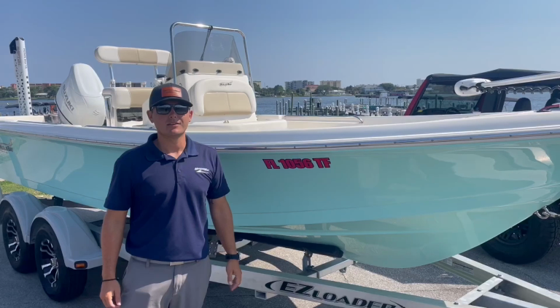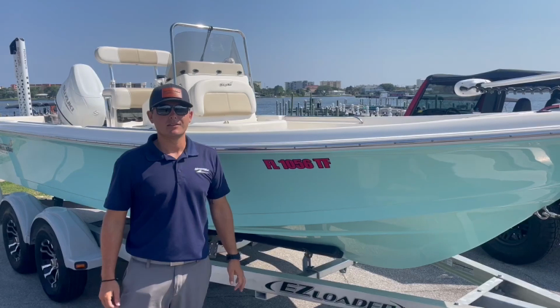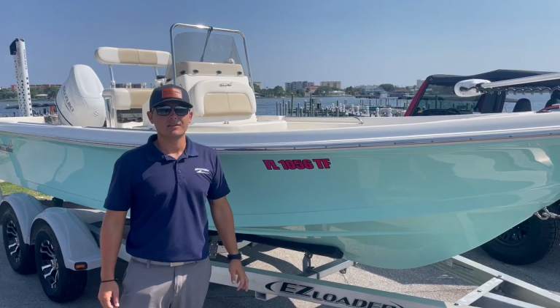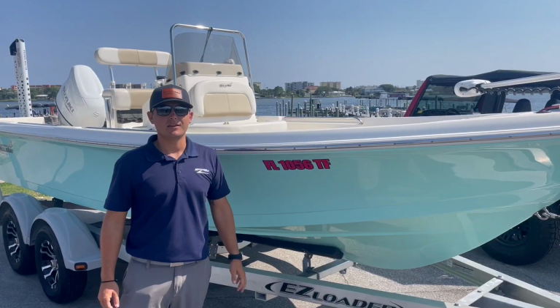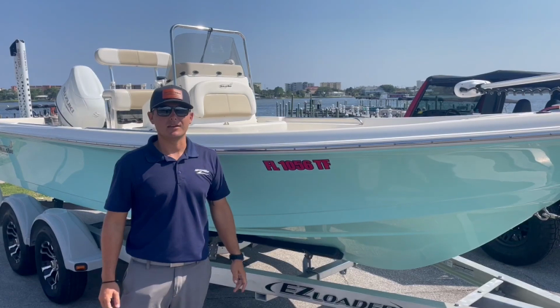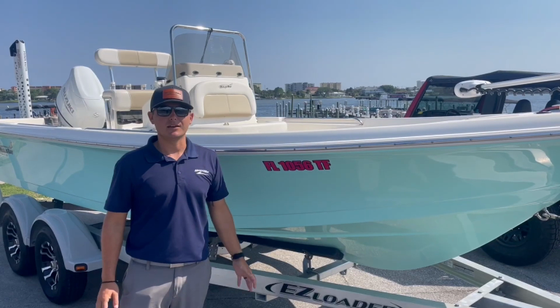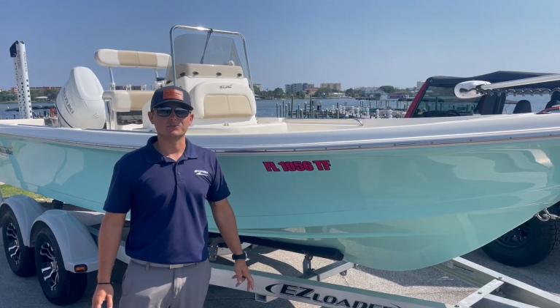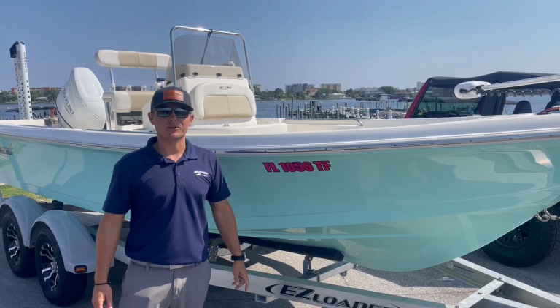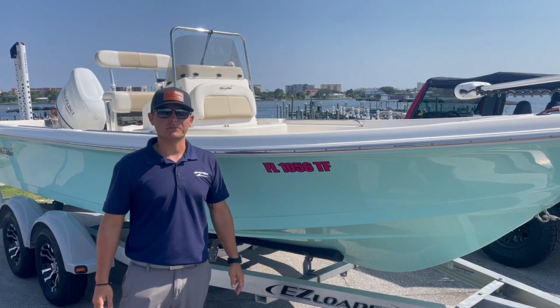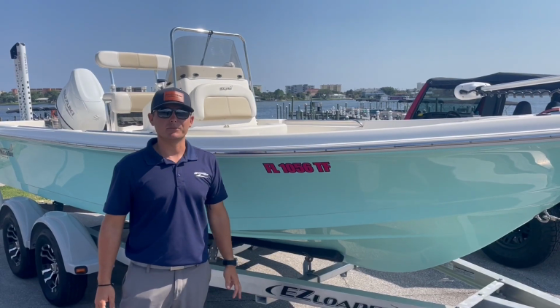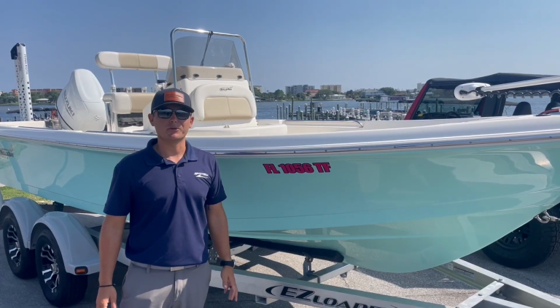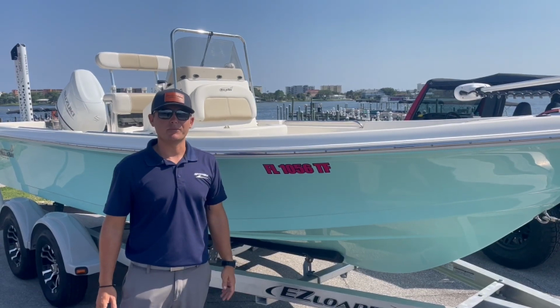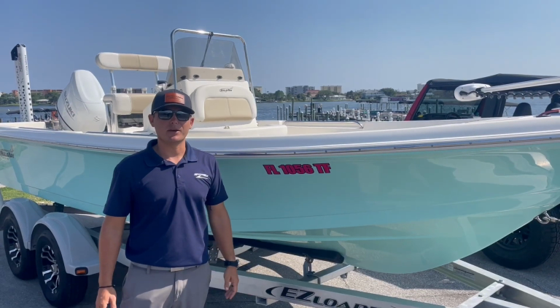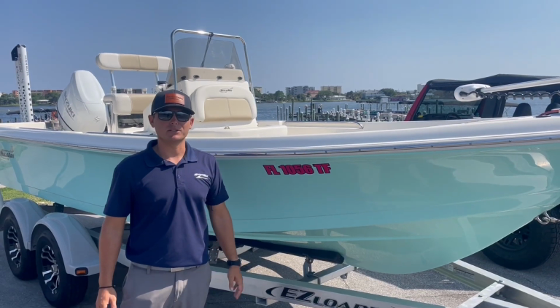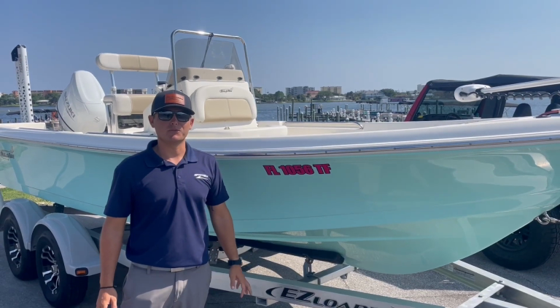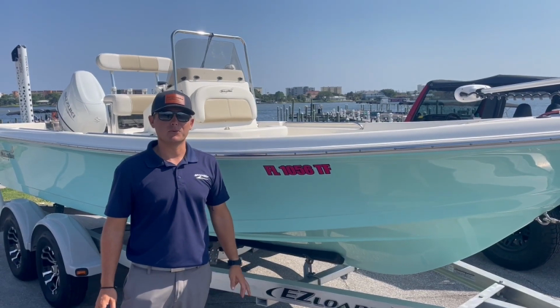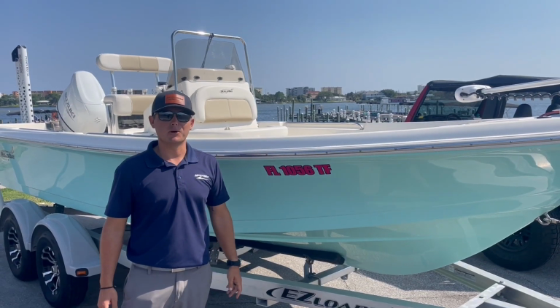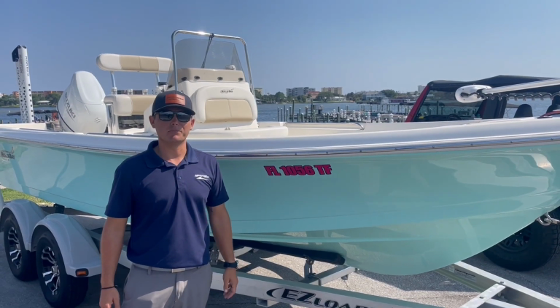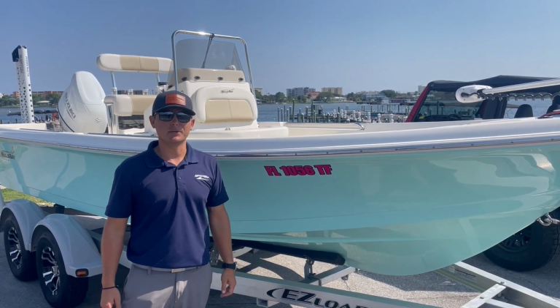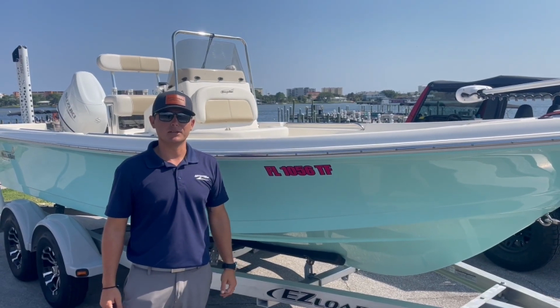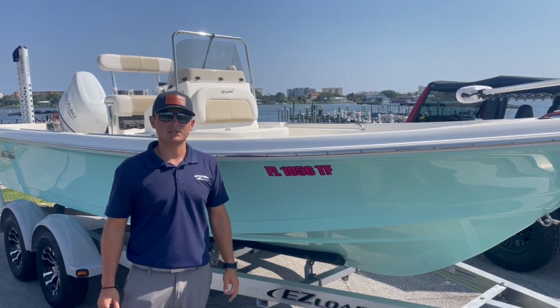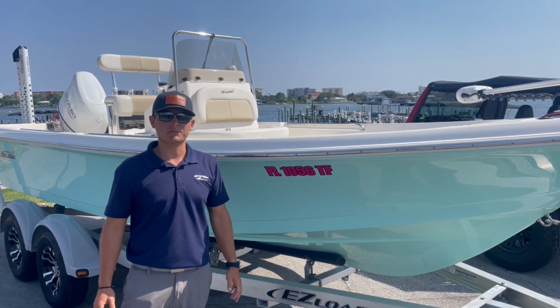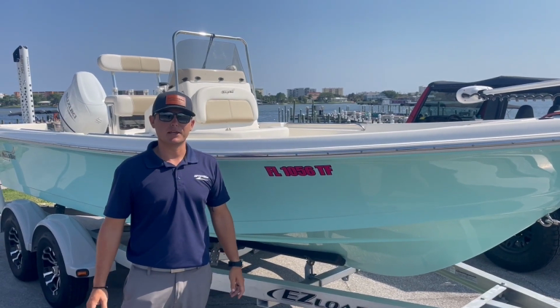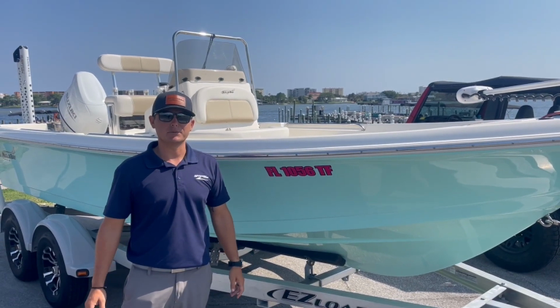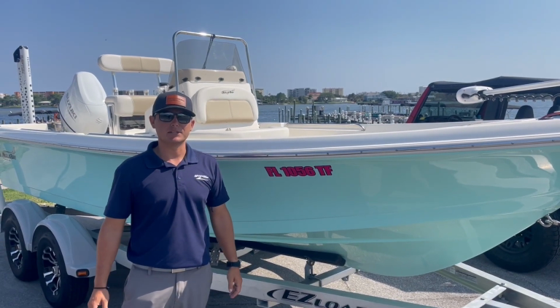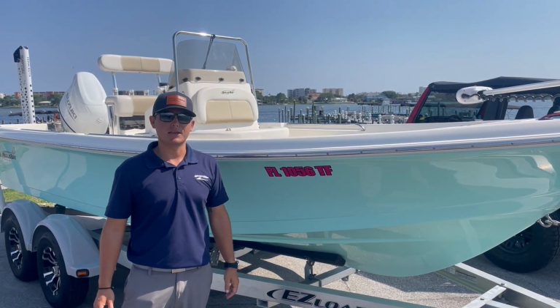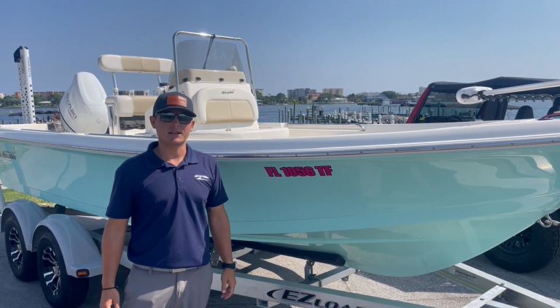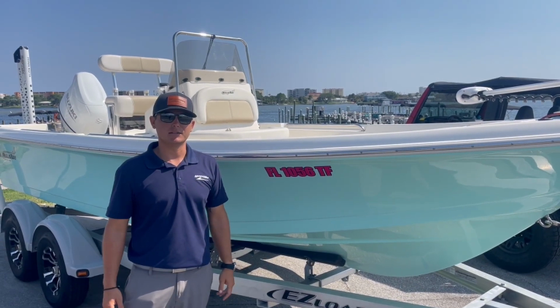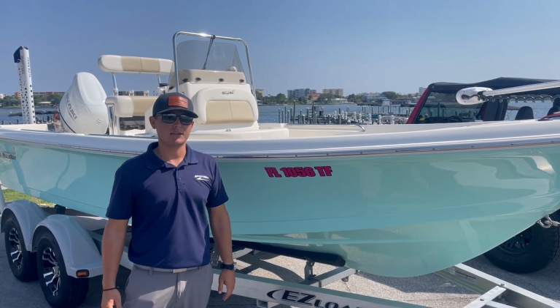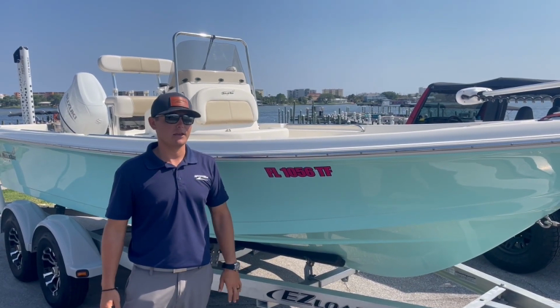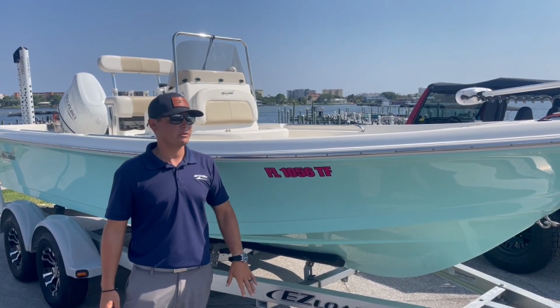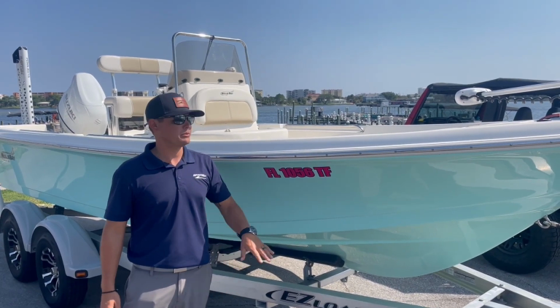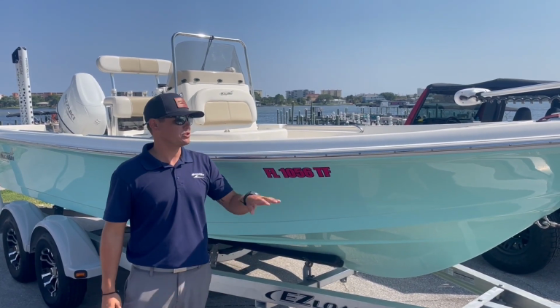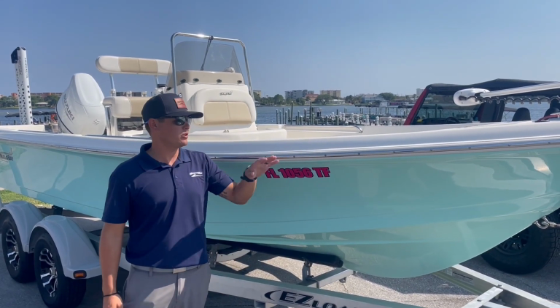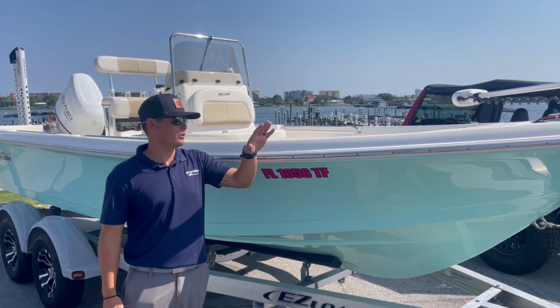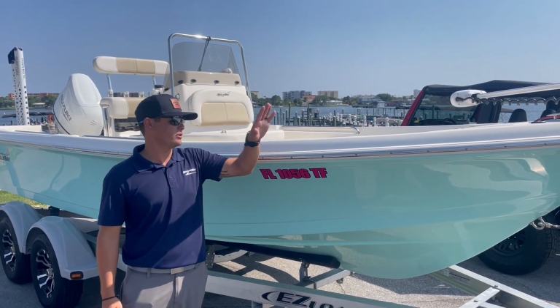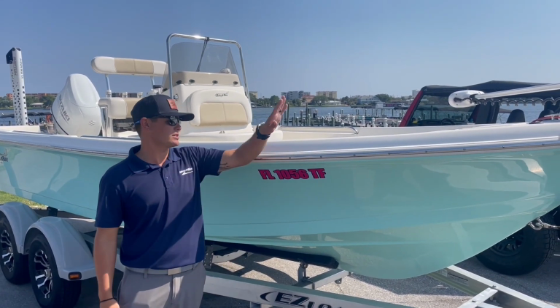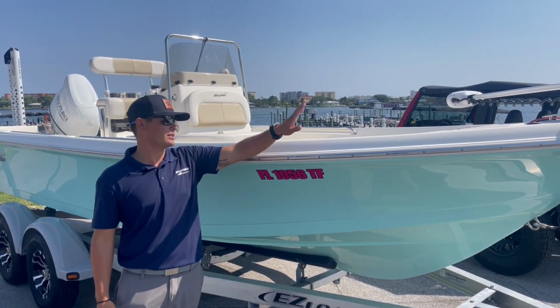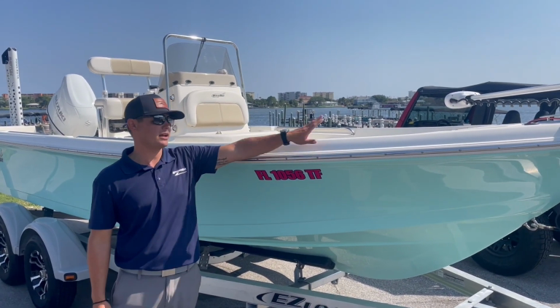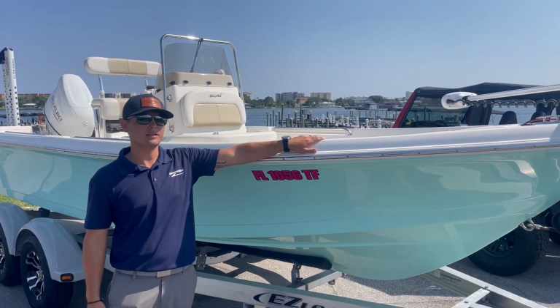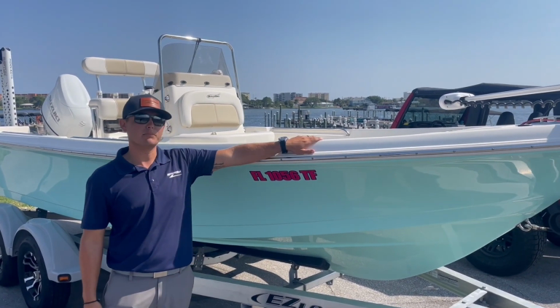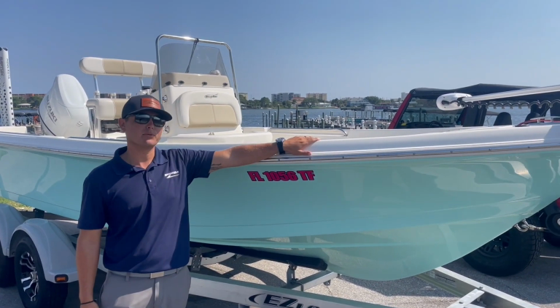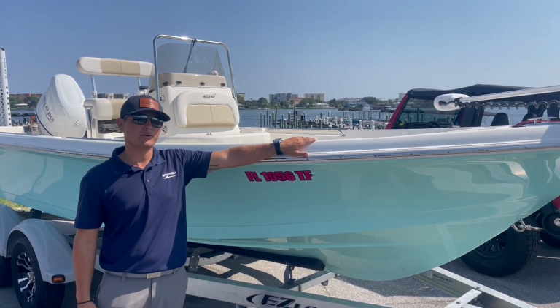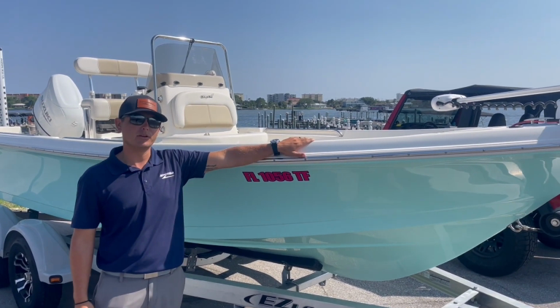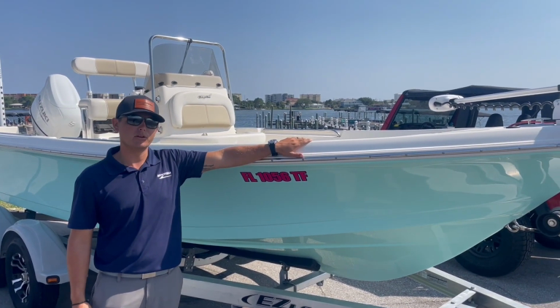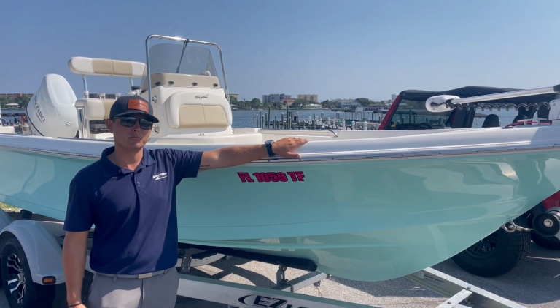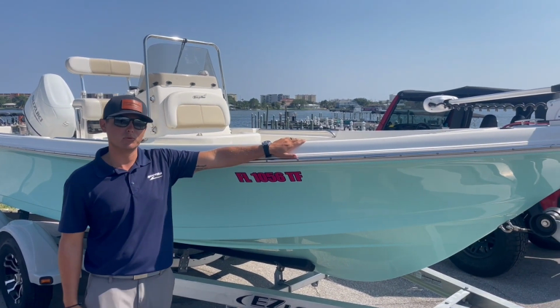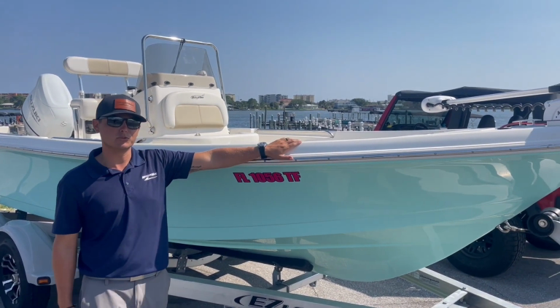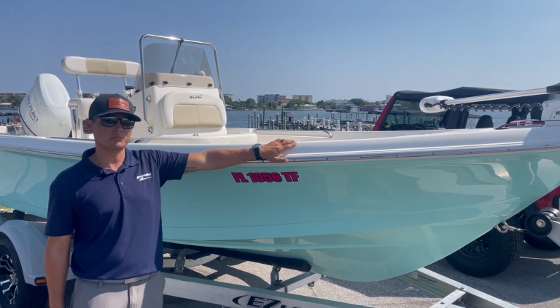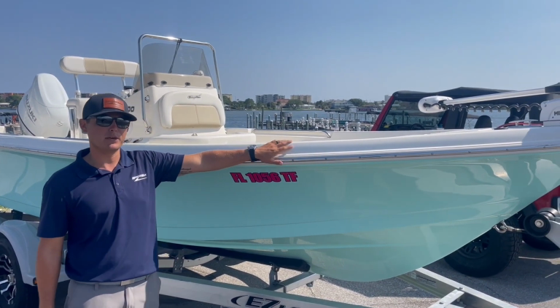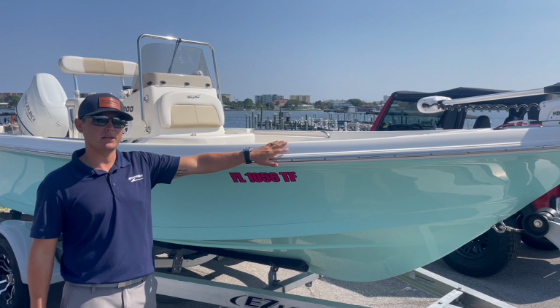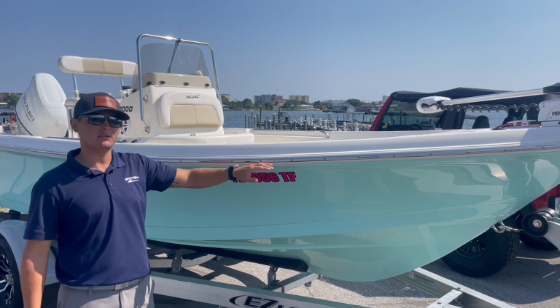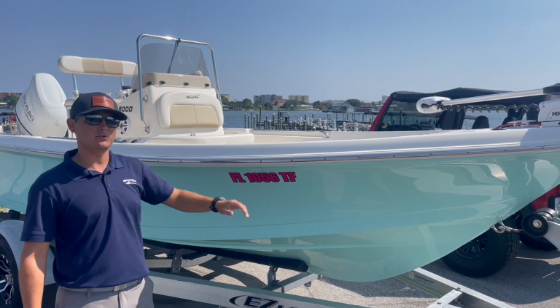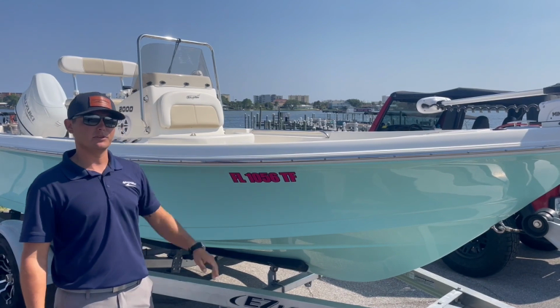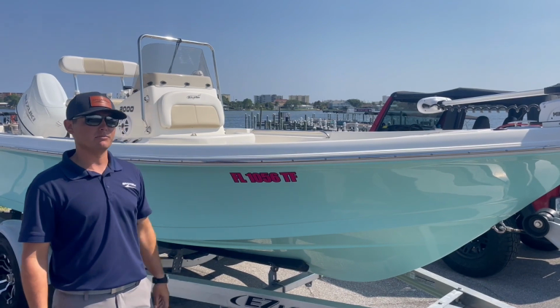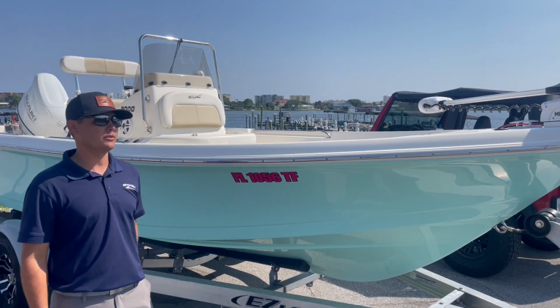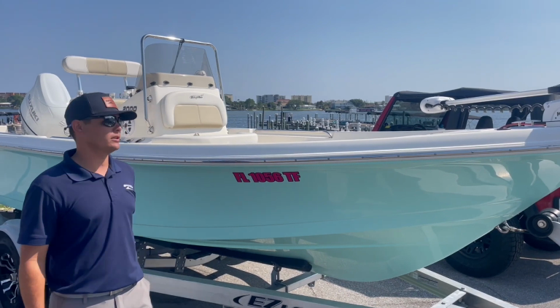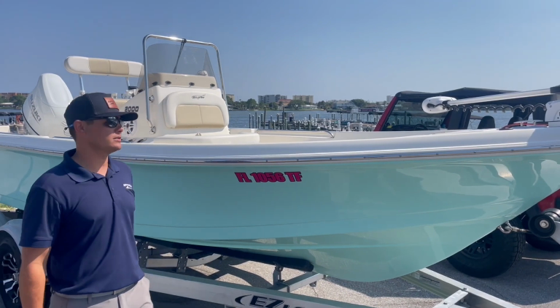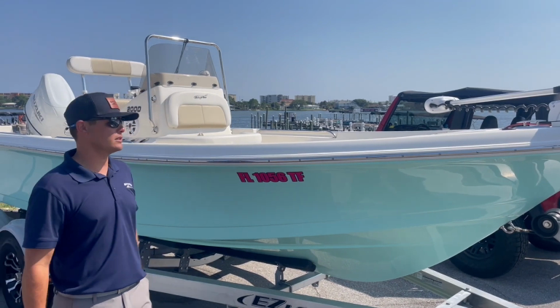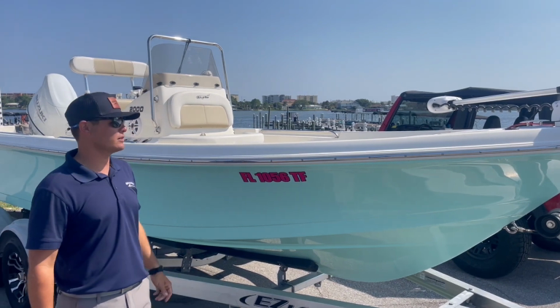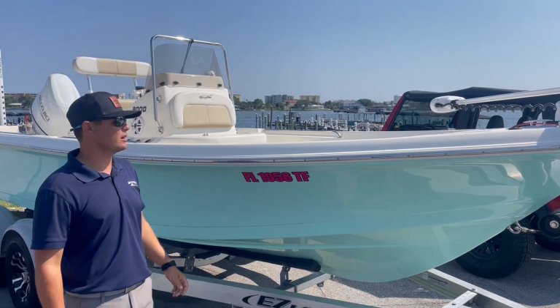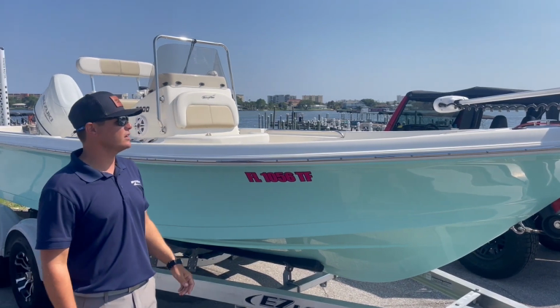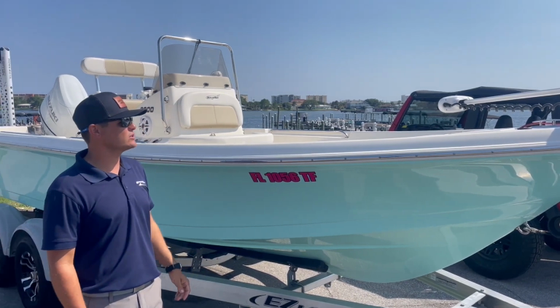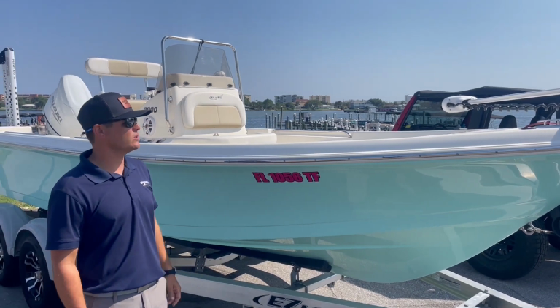Hey guys, welcome to MarineMax 401 Beach. My name is Canyon. Today I'm gonna be showing you the slightly pre-owned Bulls Bay 20-foot center console.